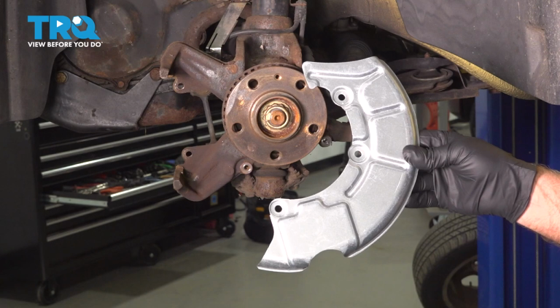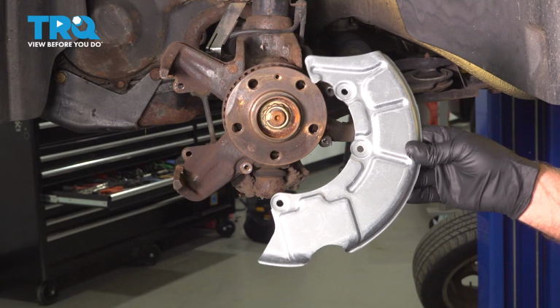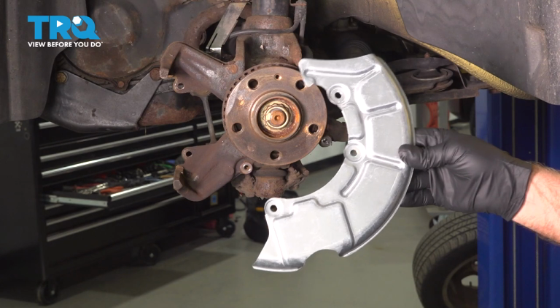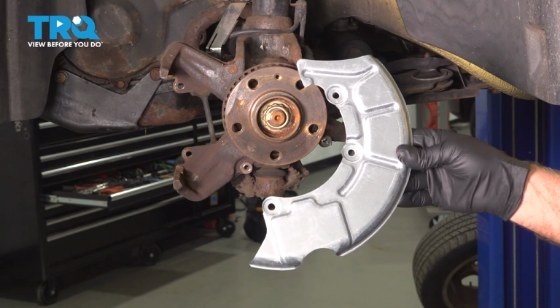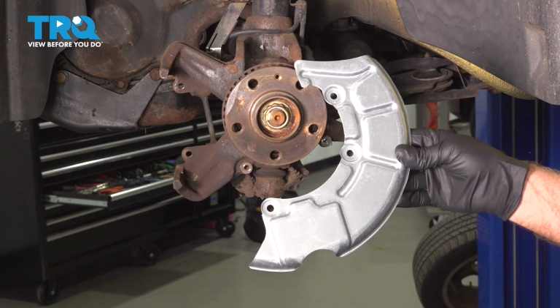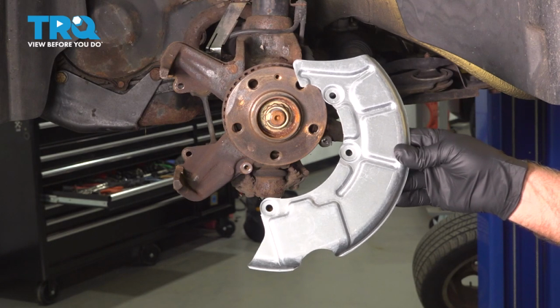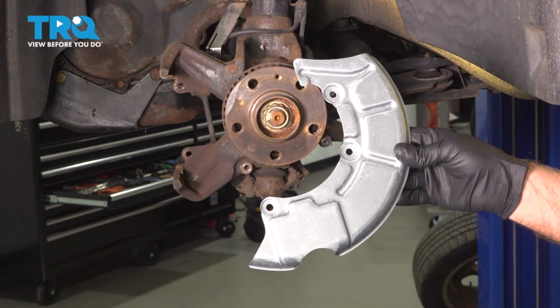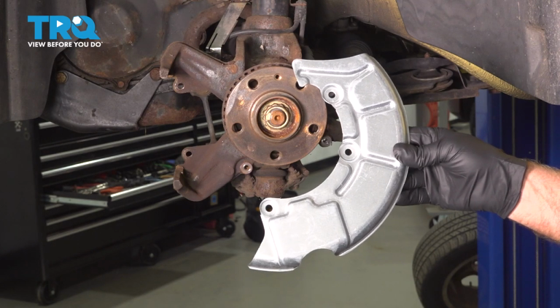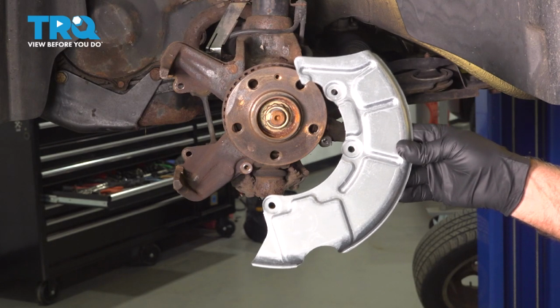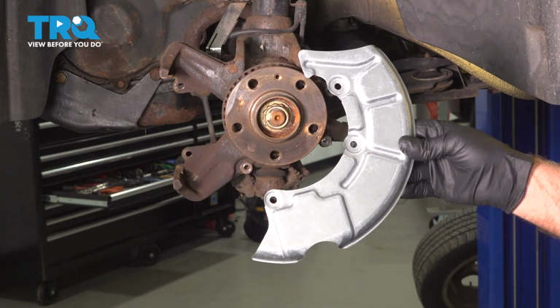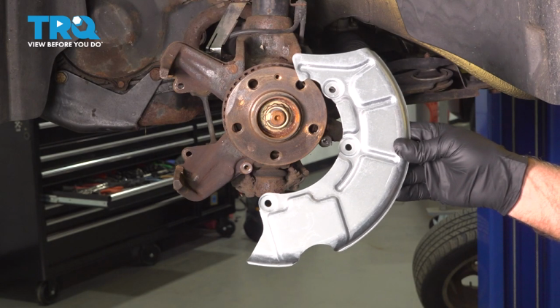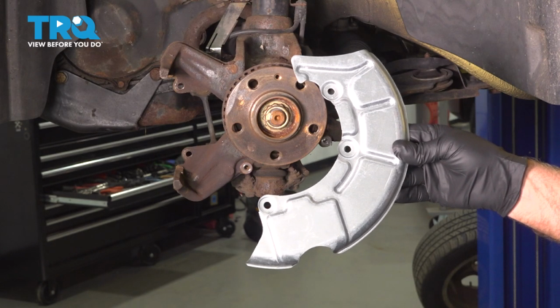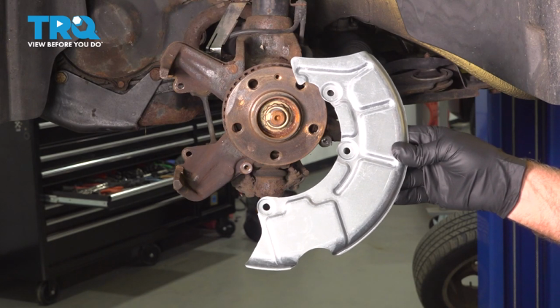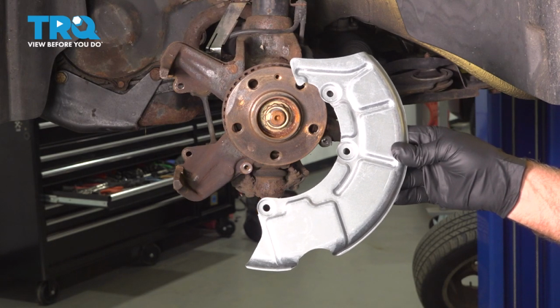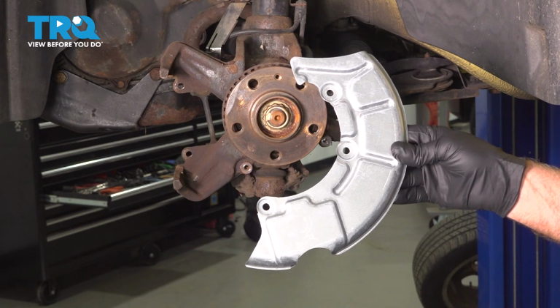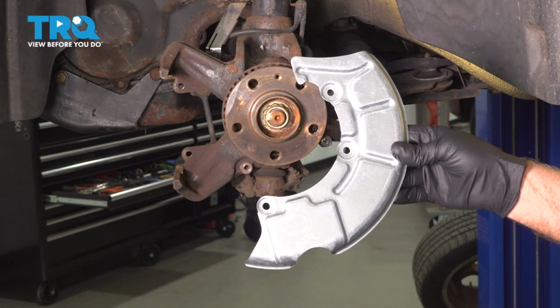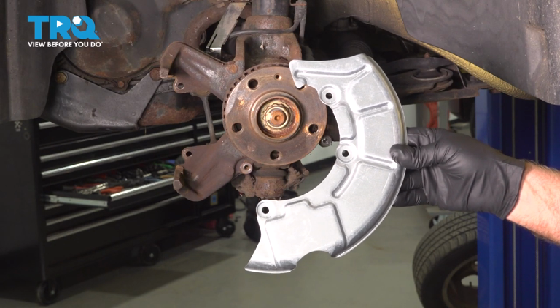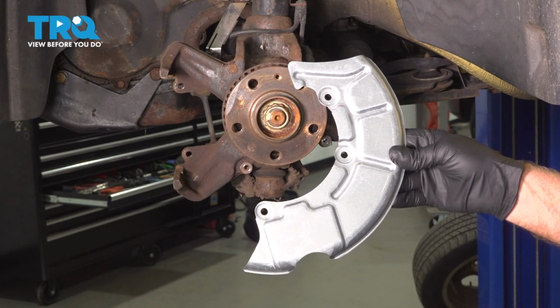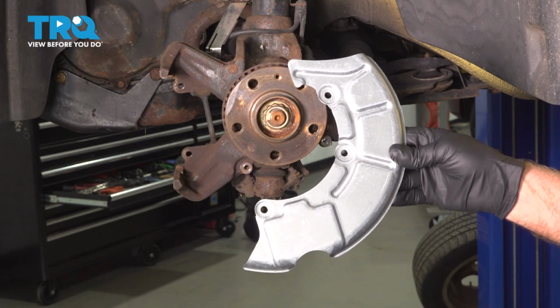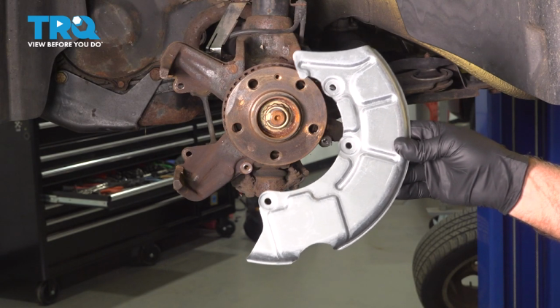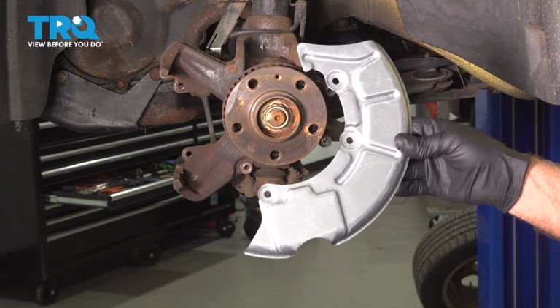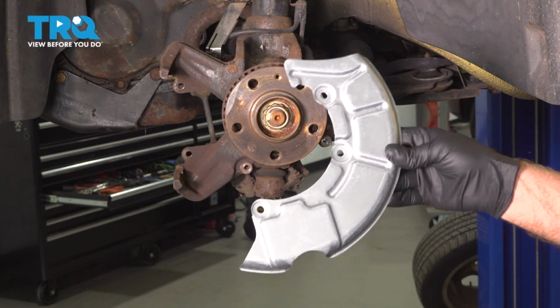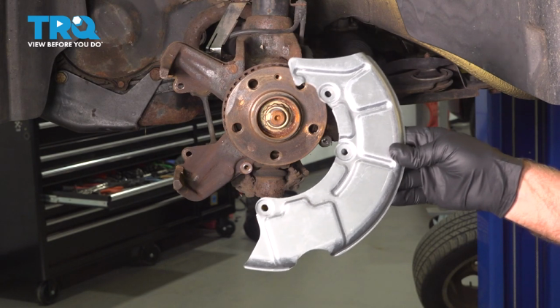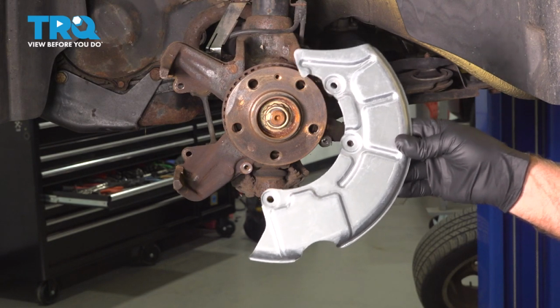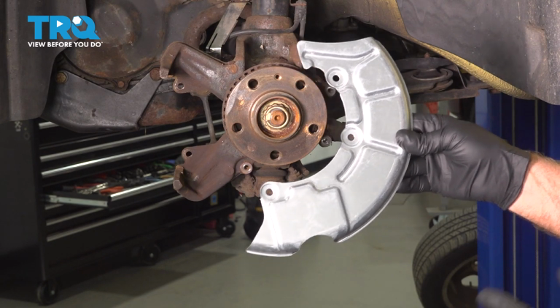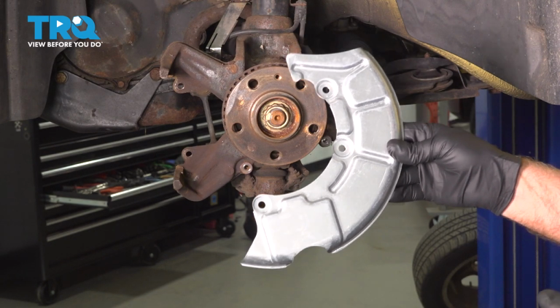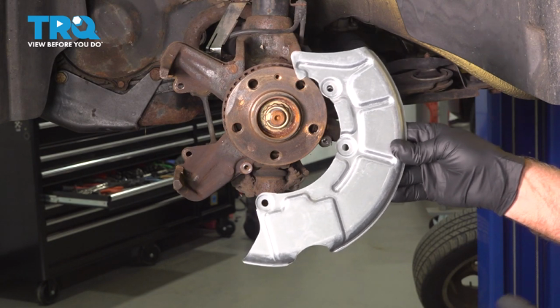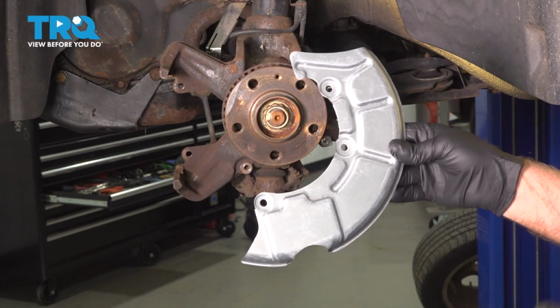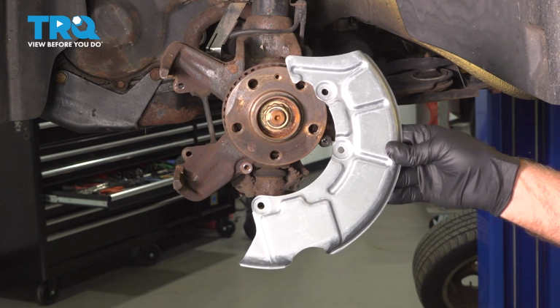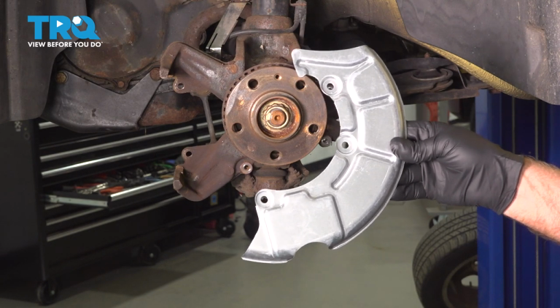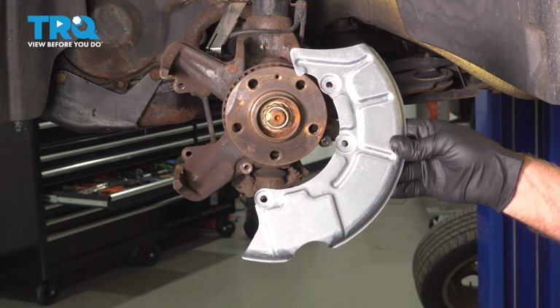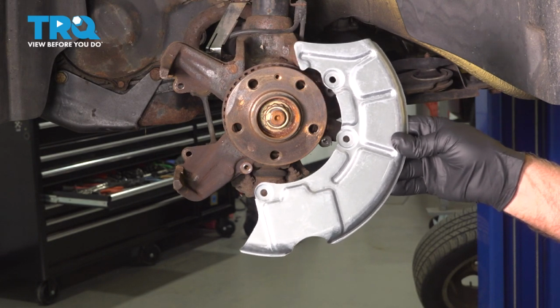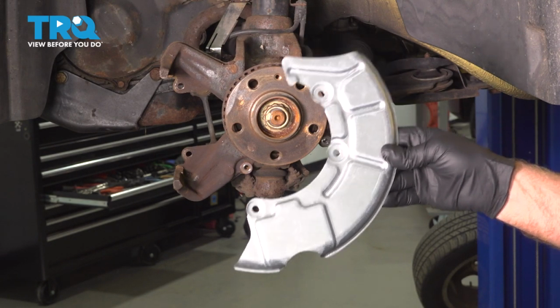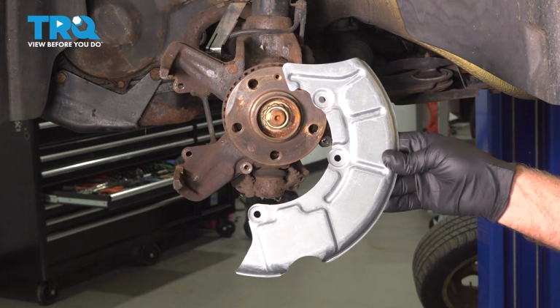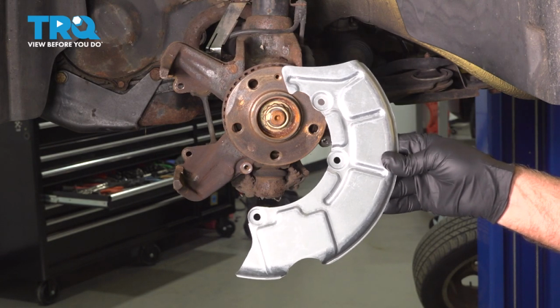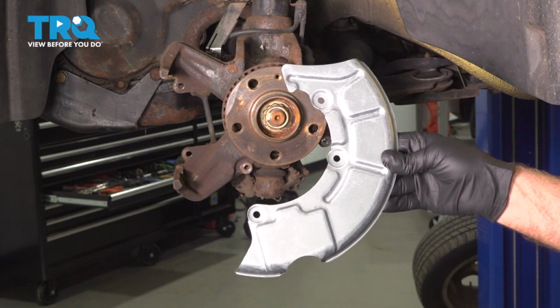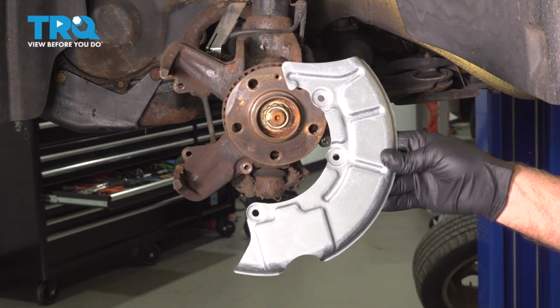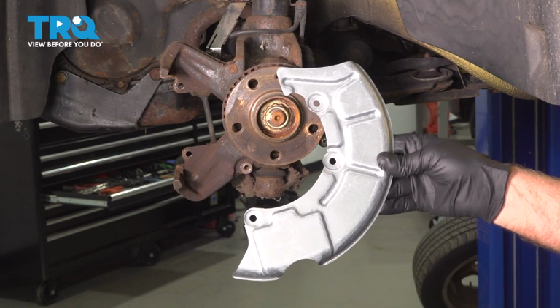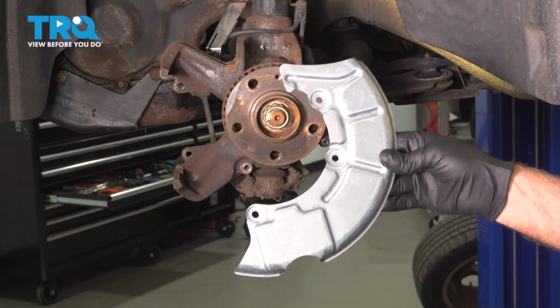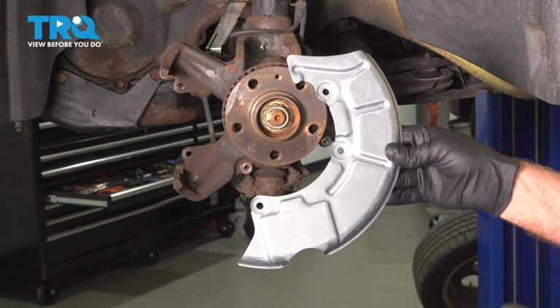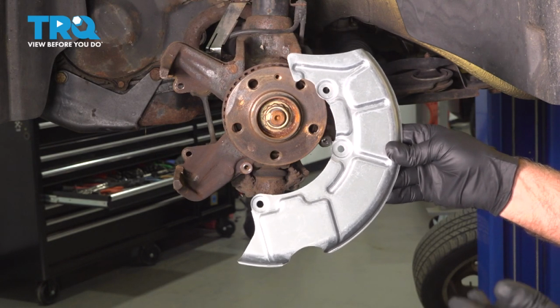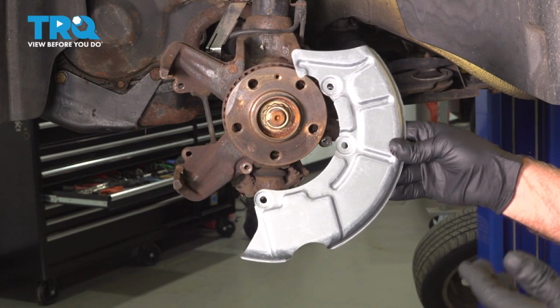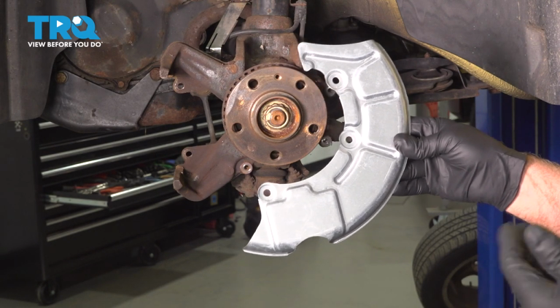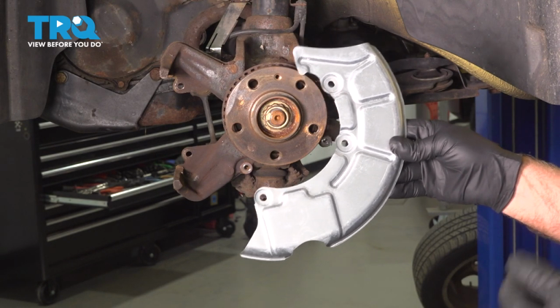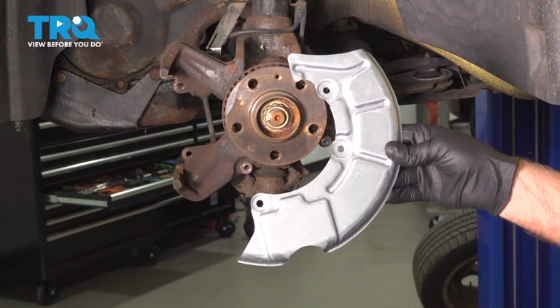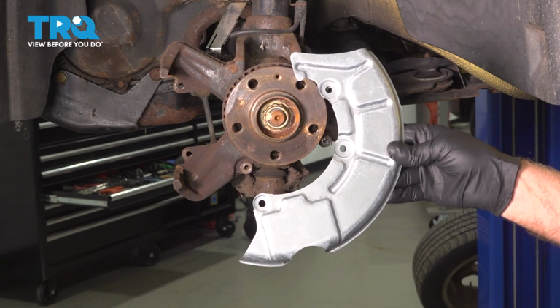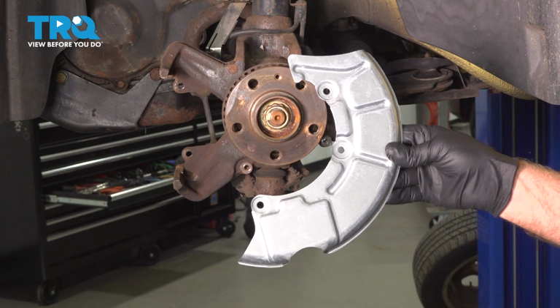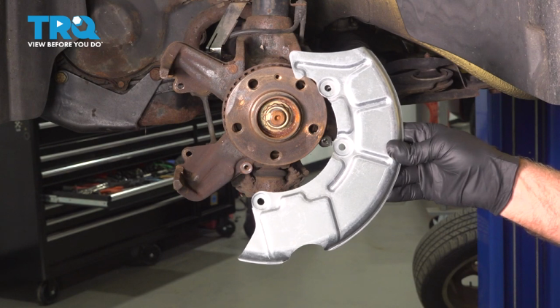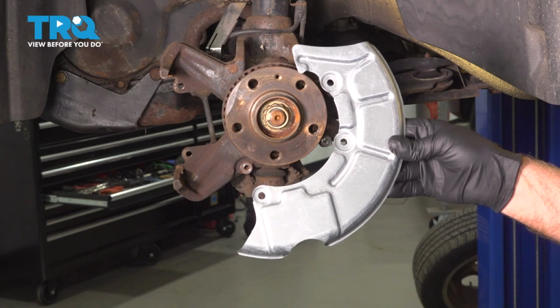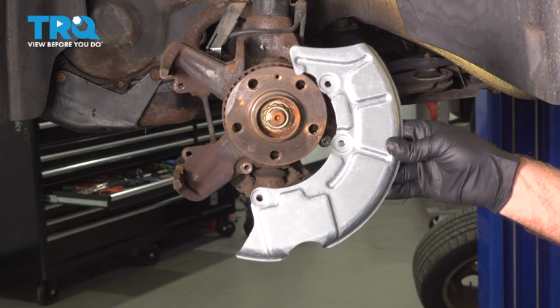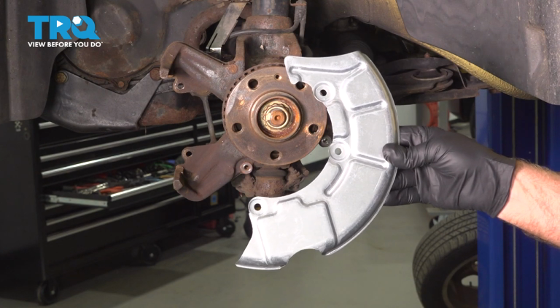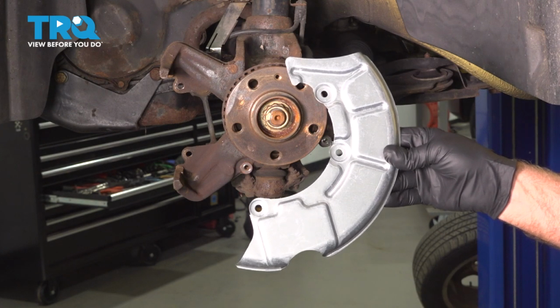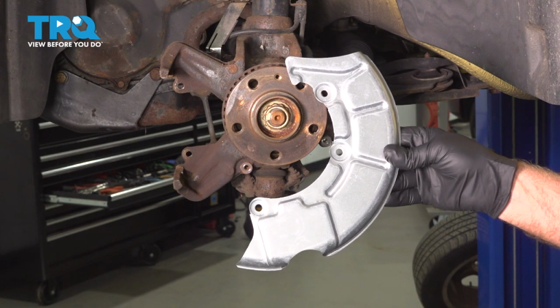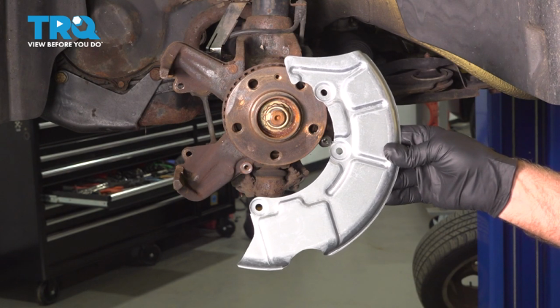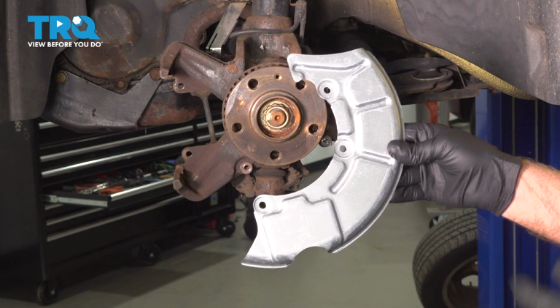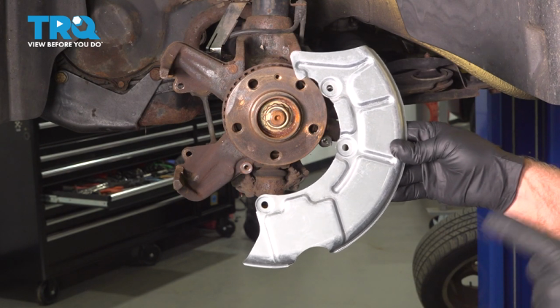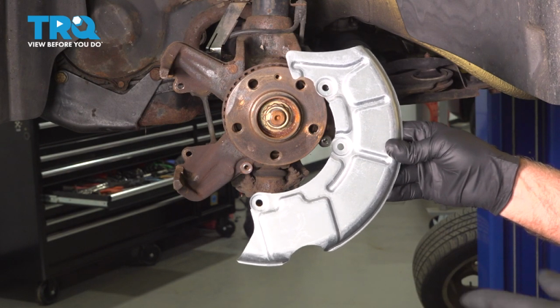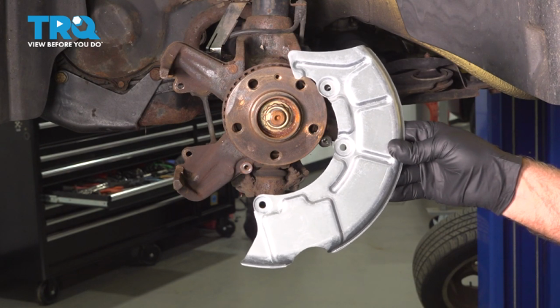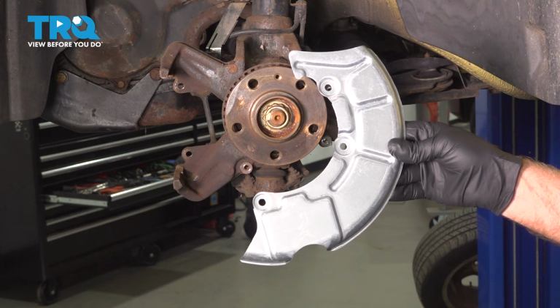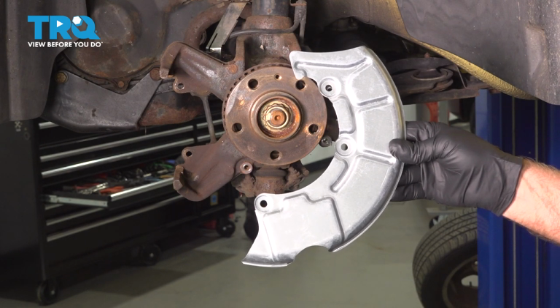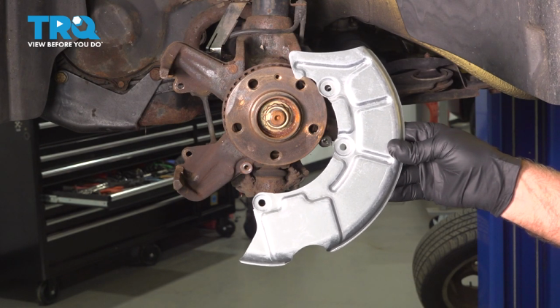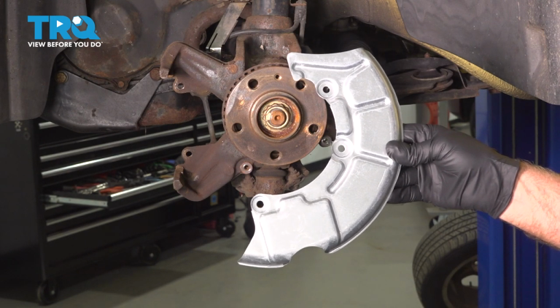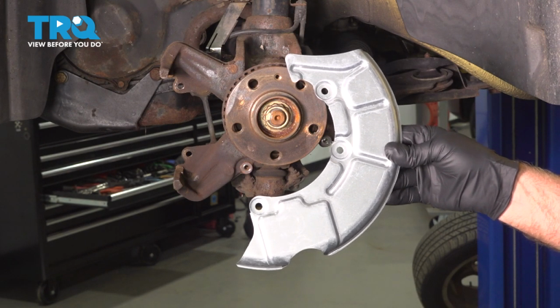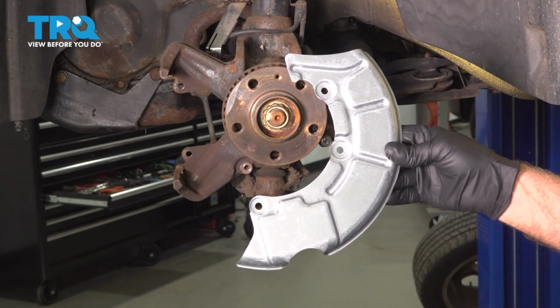In this video, I'm going to show you how to replace the front brake rotor backing plate on this Volkswagen Beetle. Let's get into it.